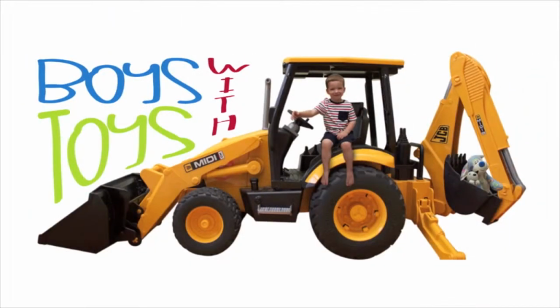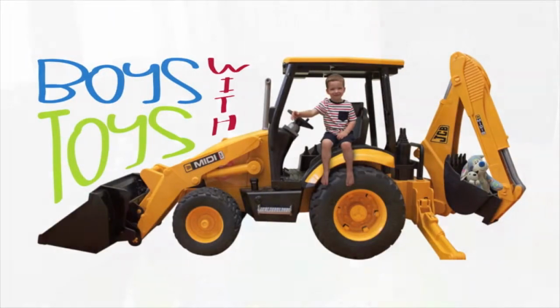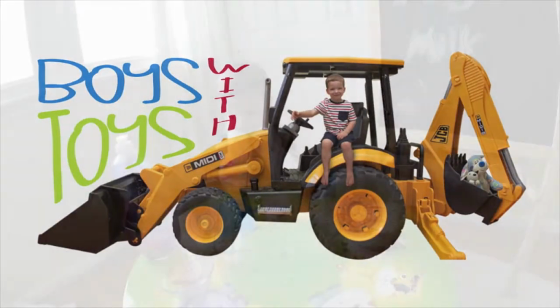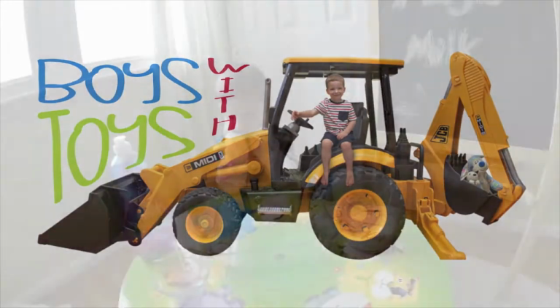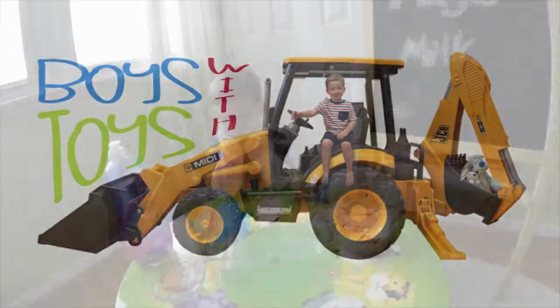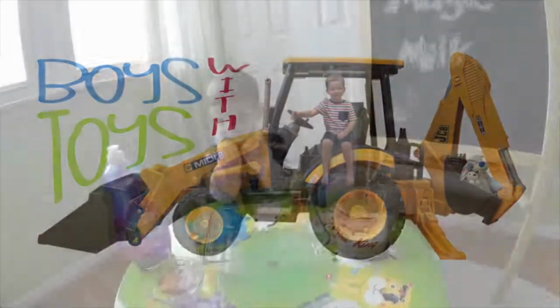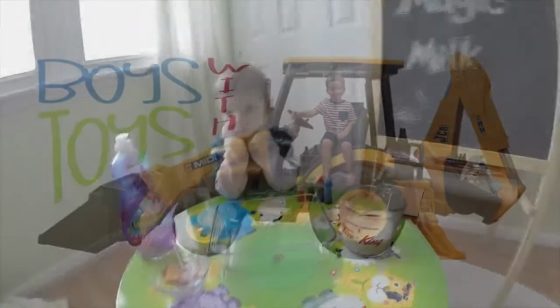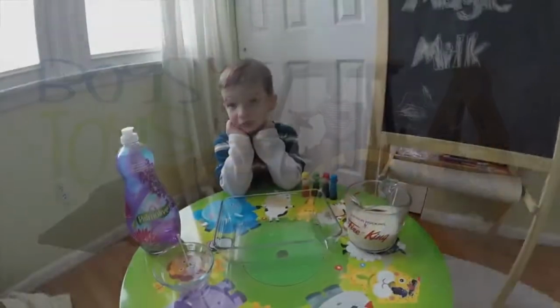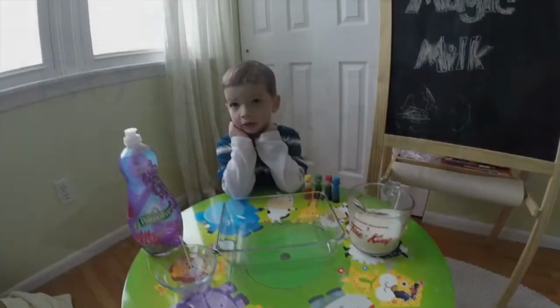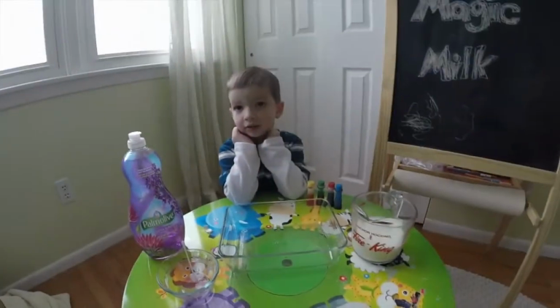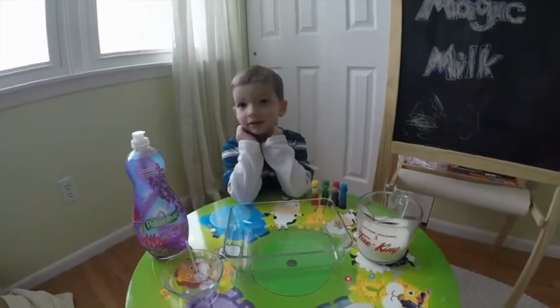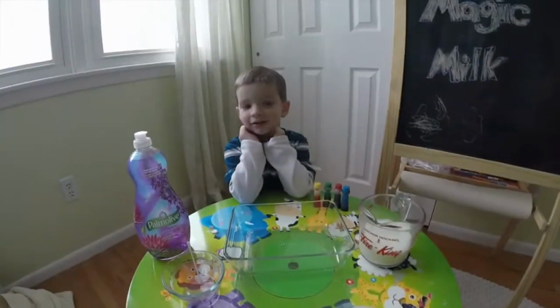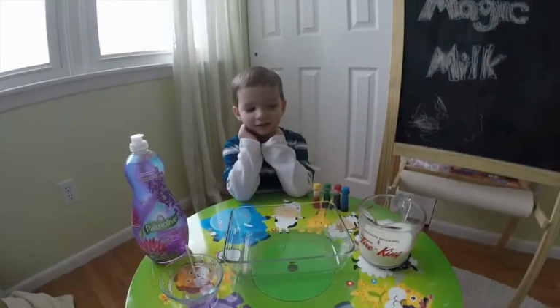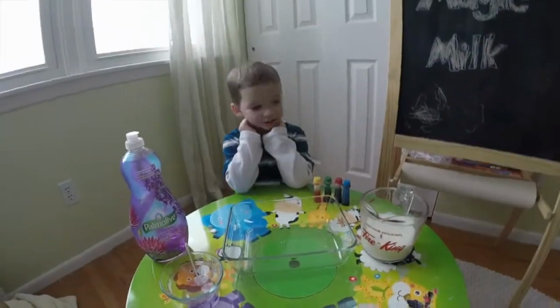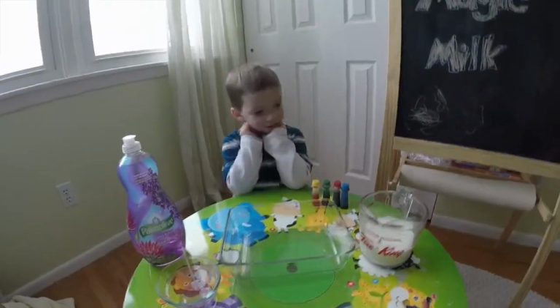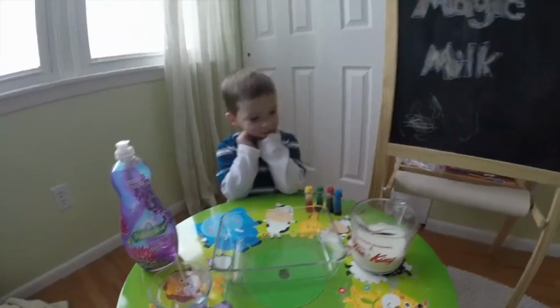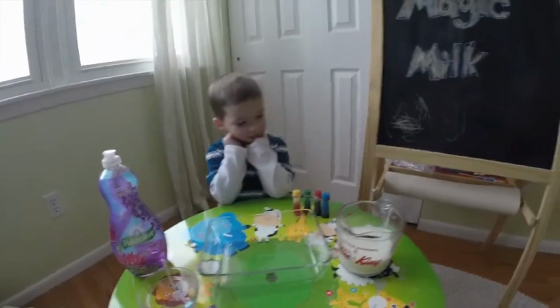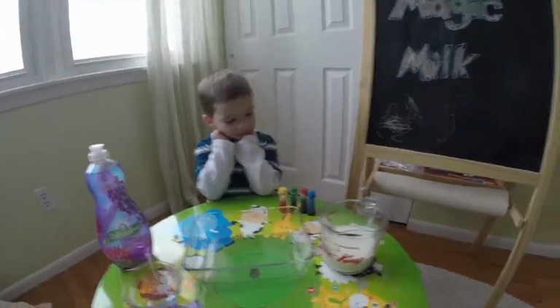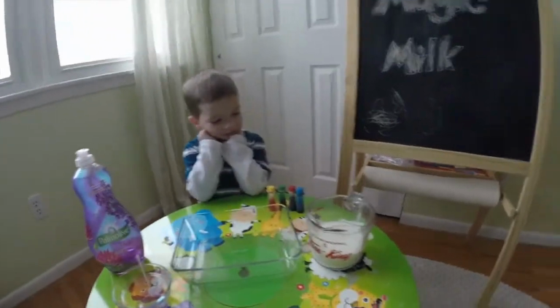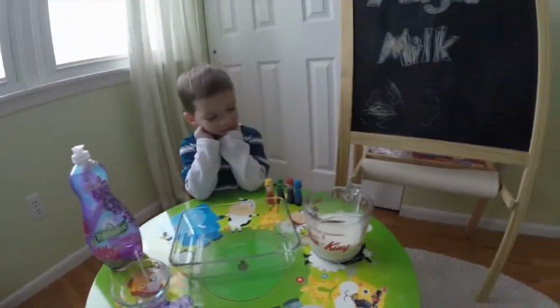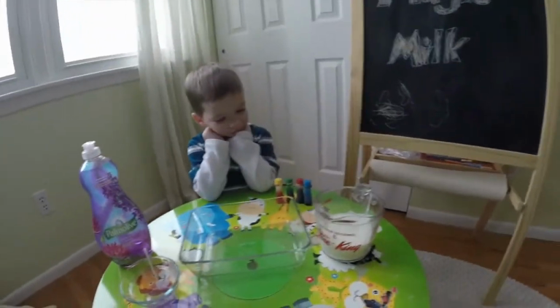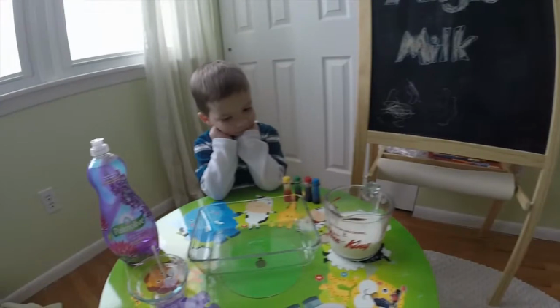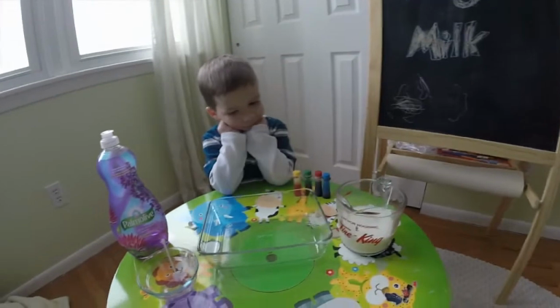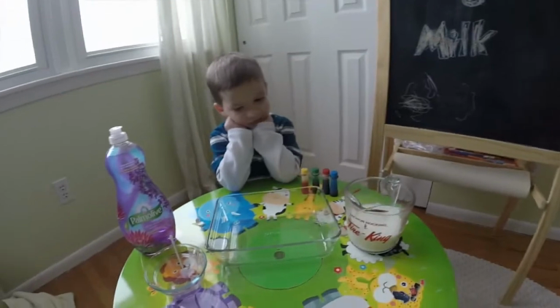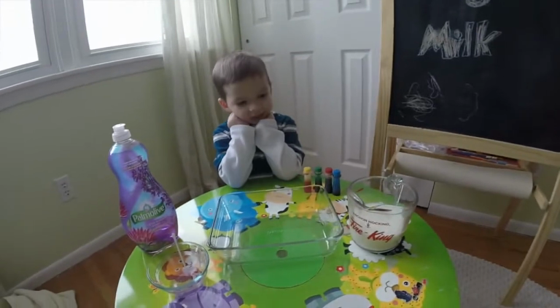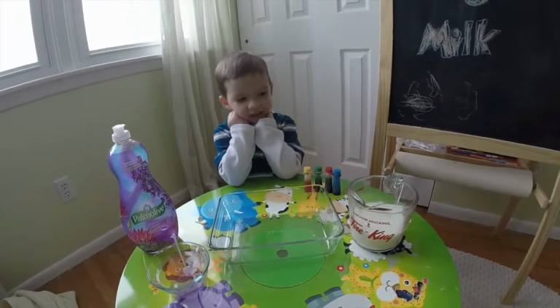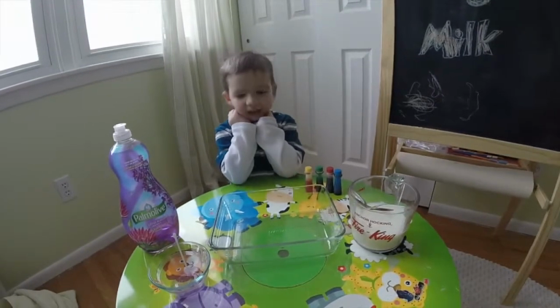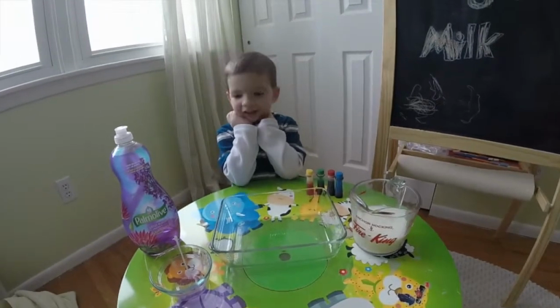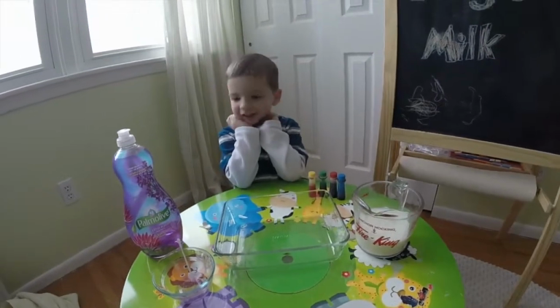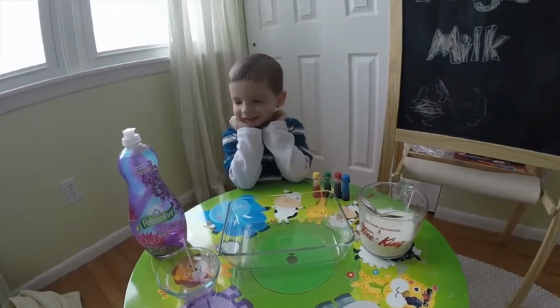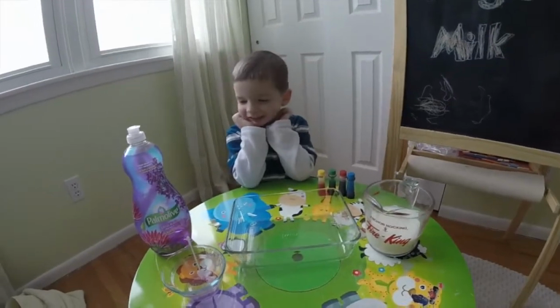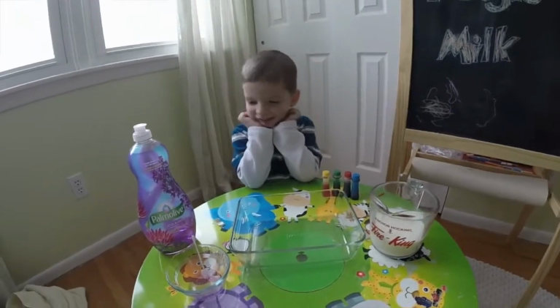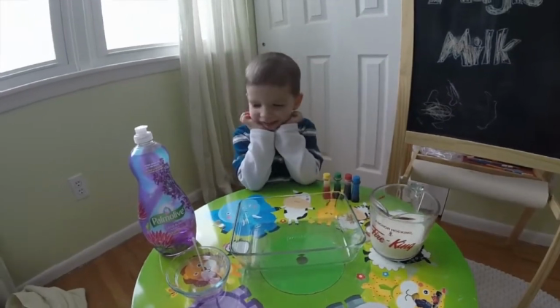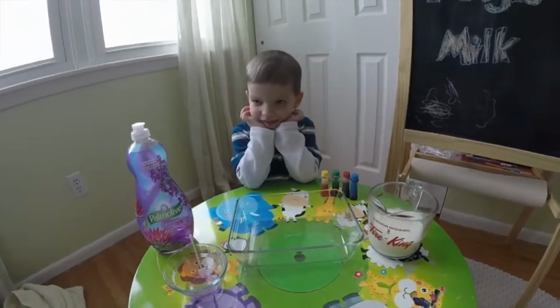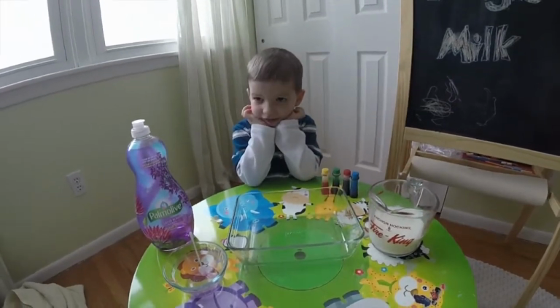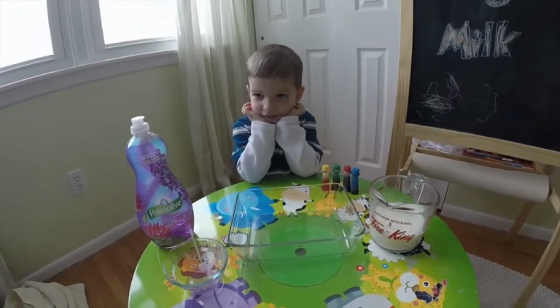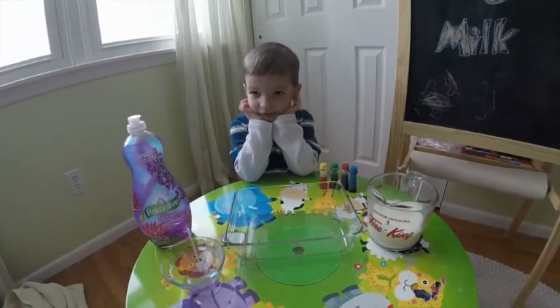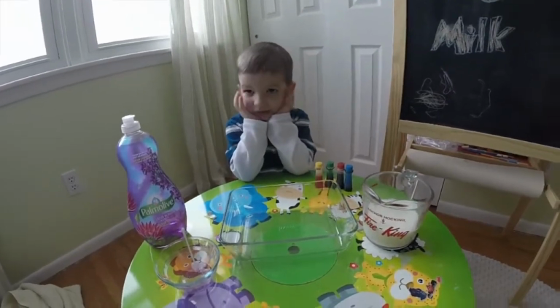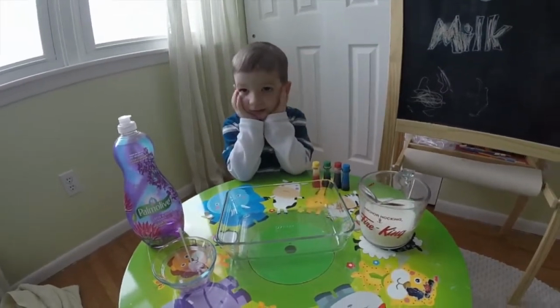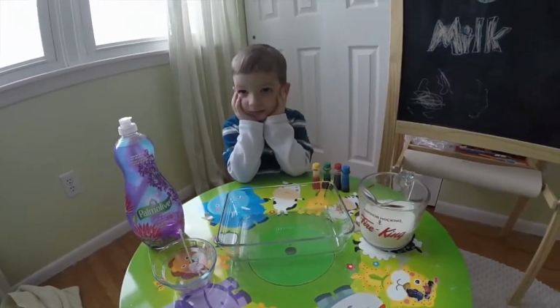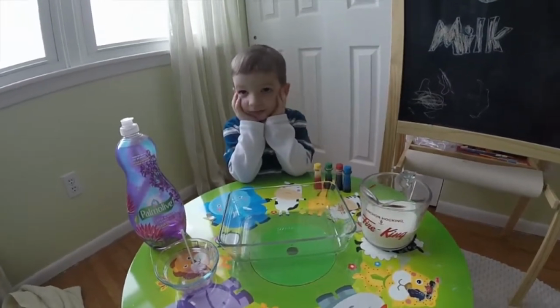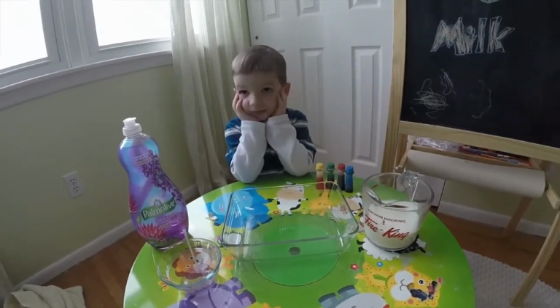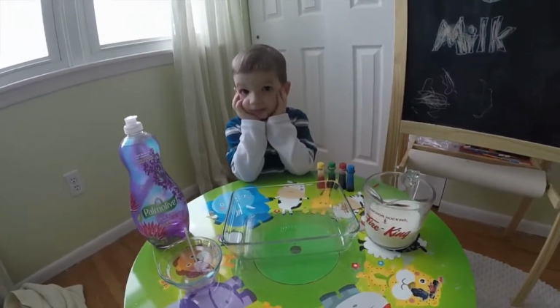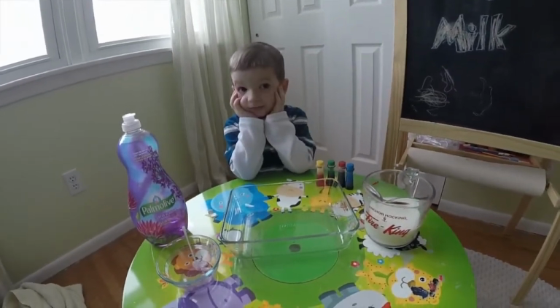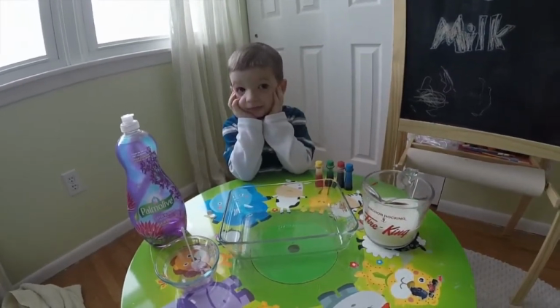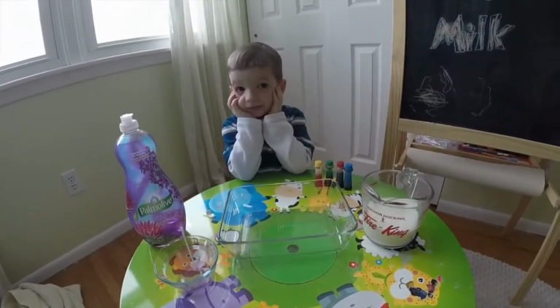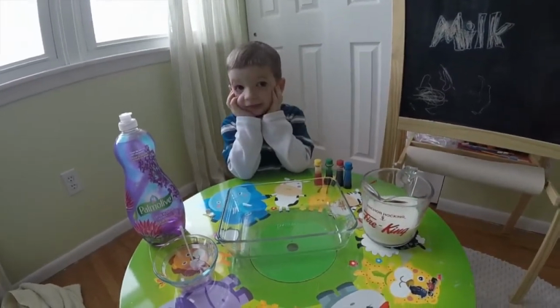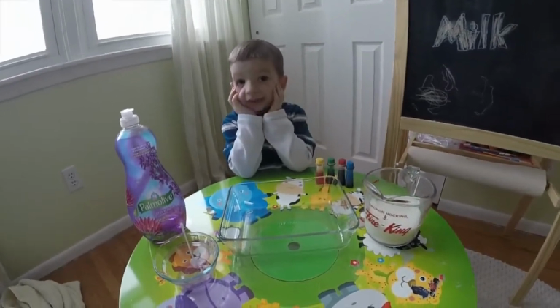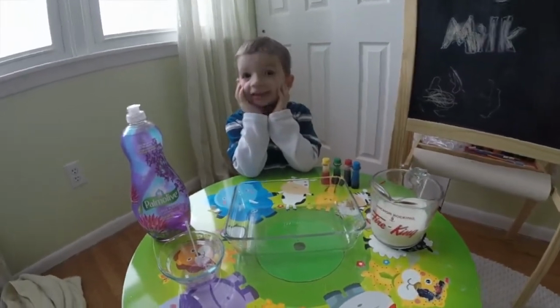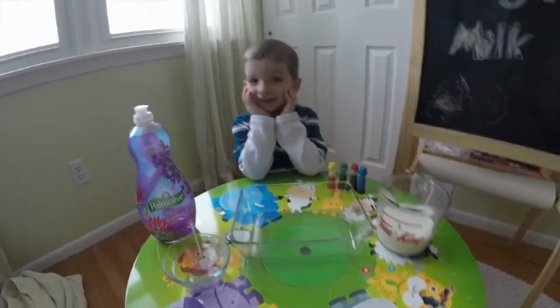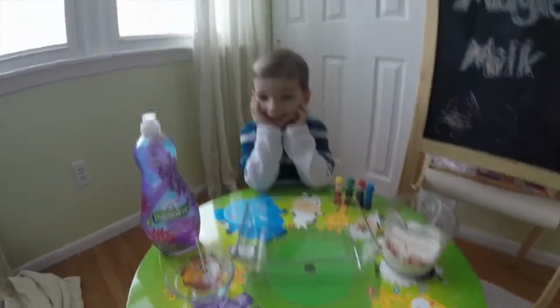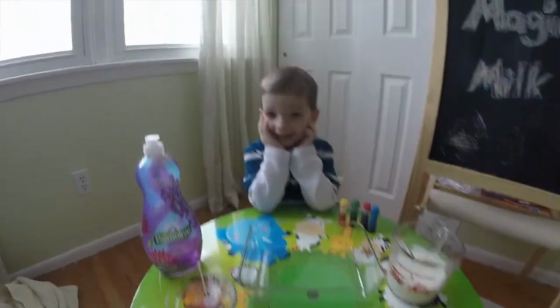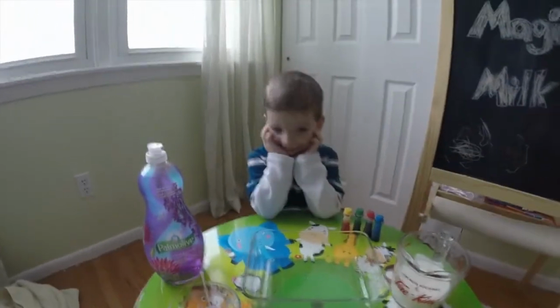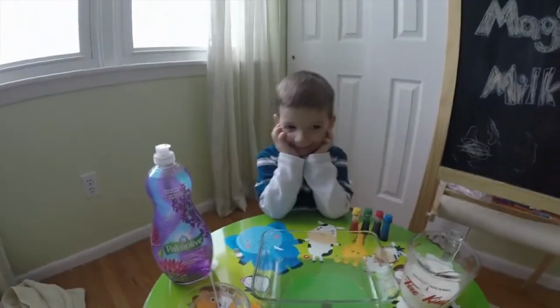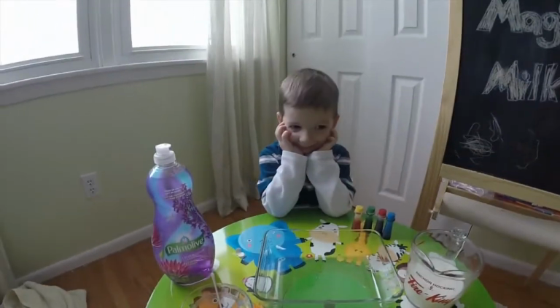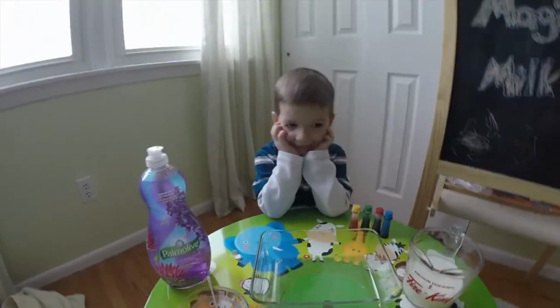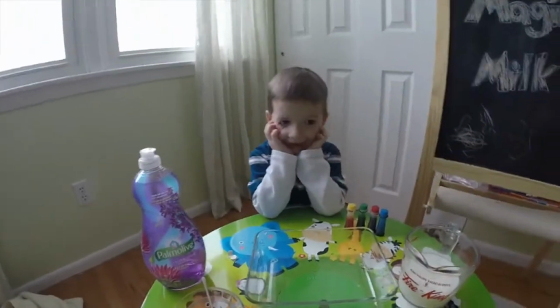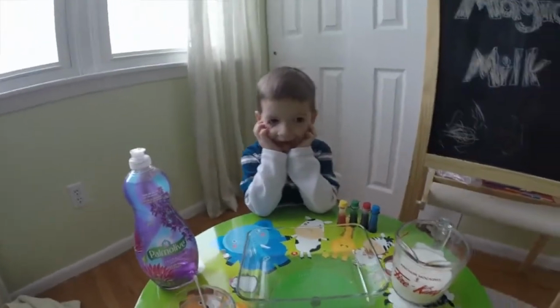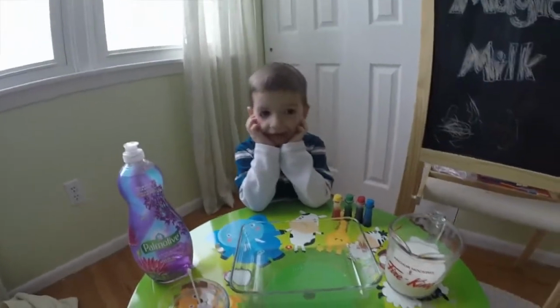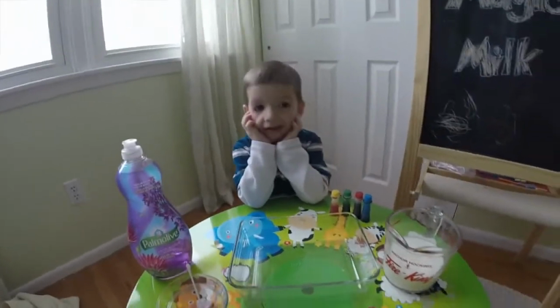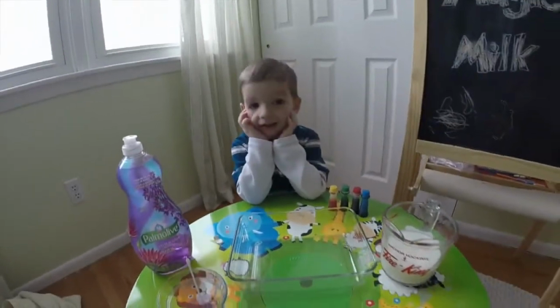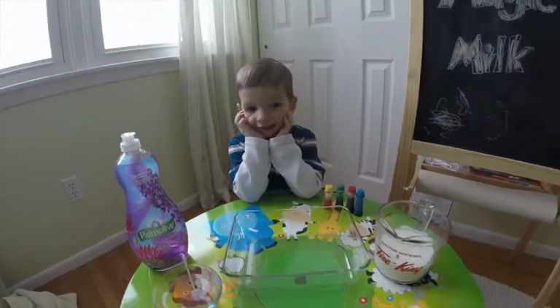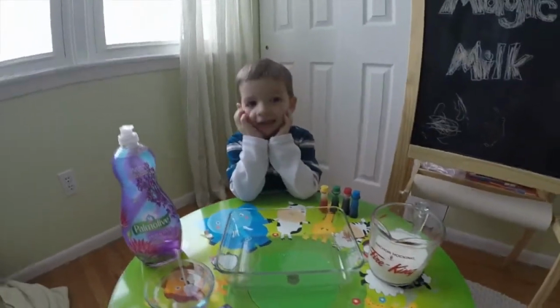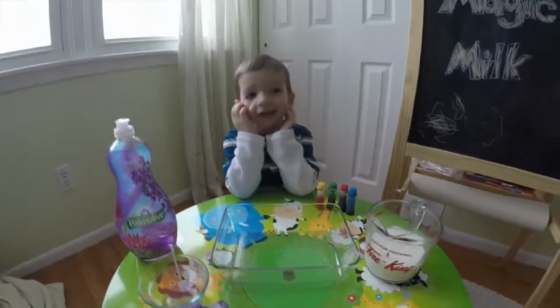All right, what are we doing today, Matthew? What are we making? Magic milk, right? We're making magic milk.